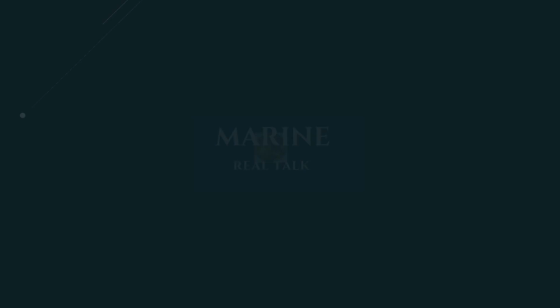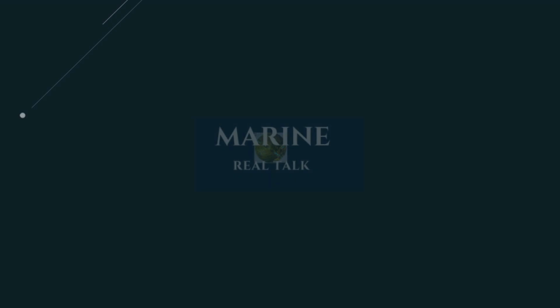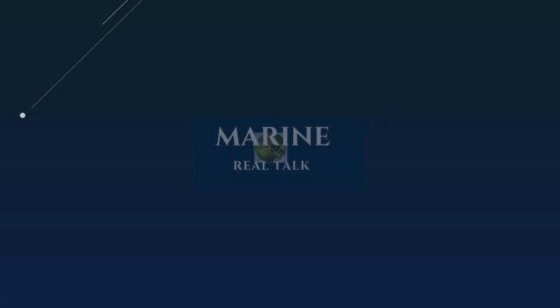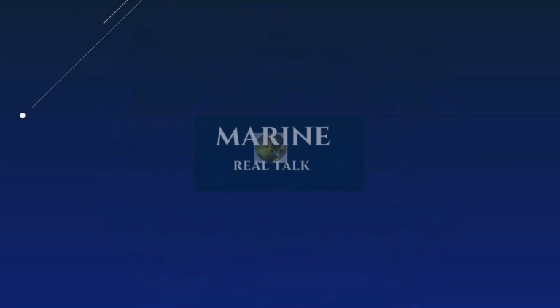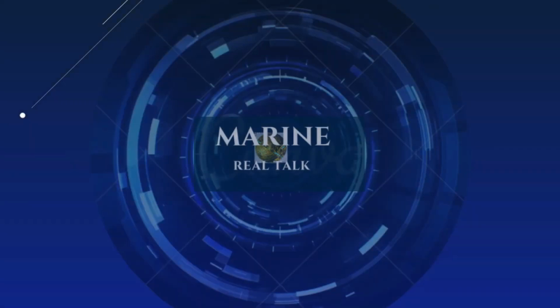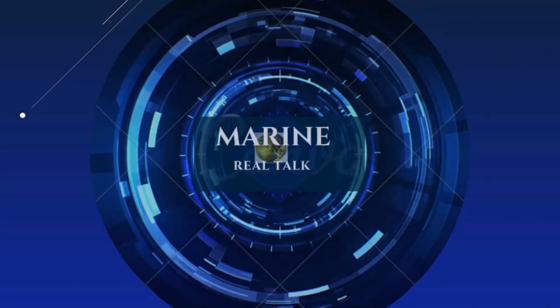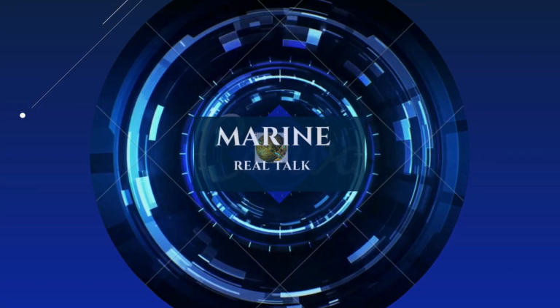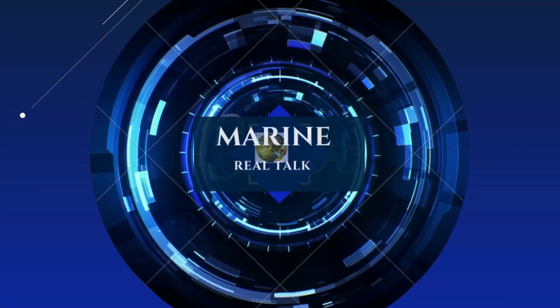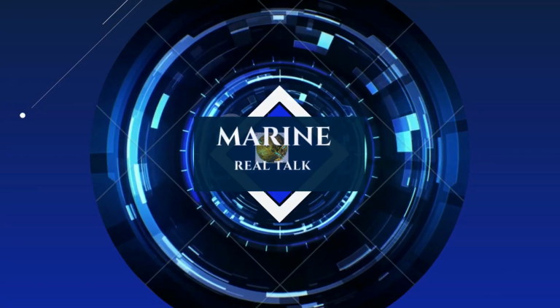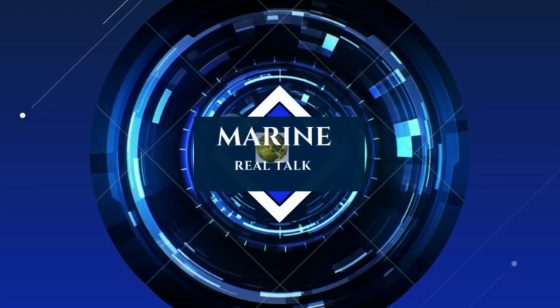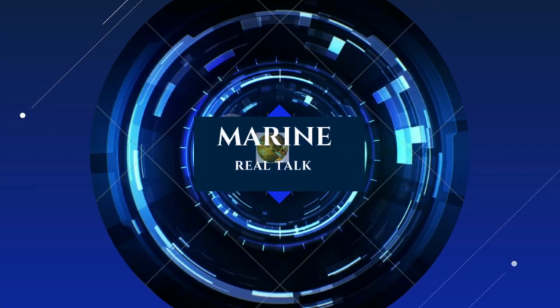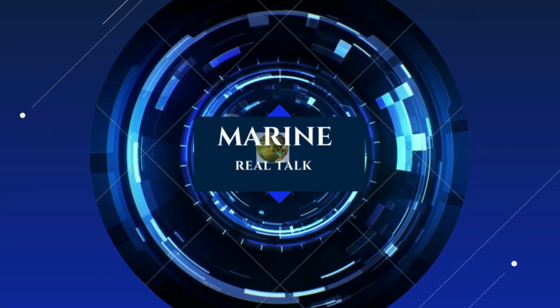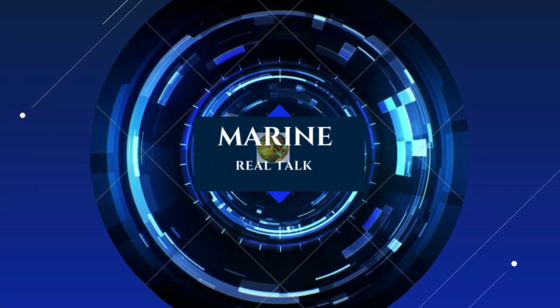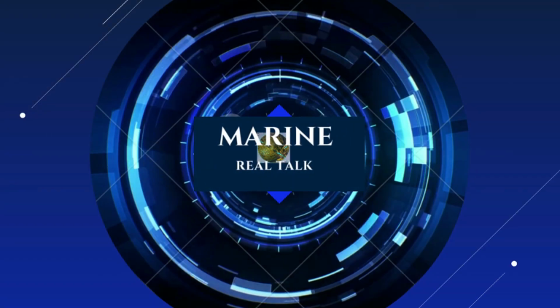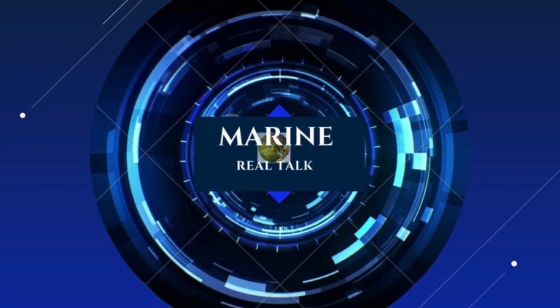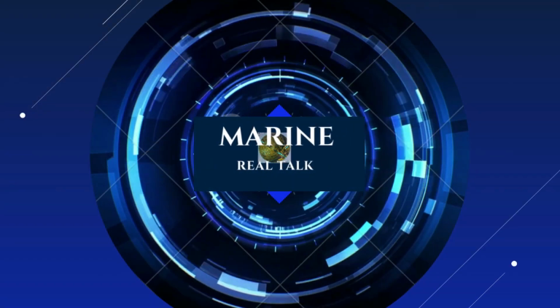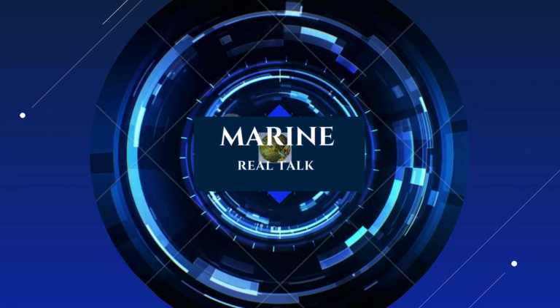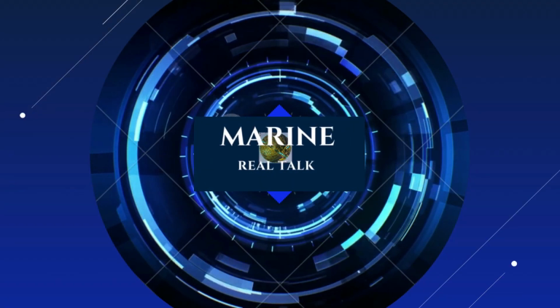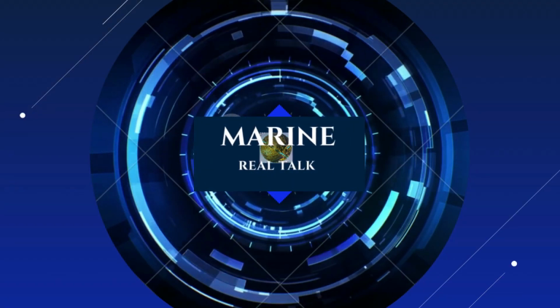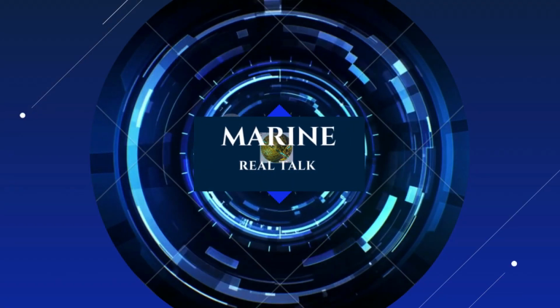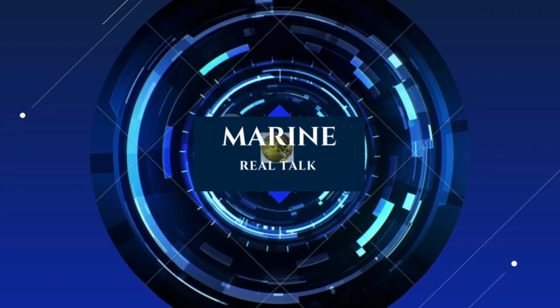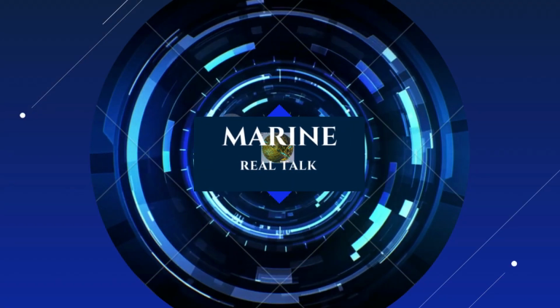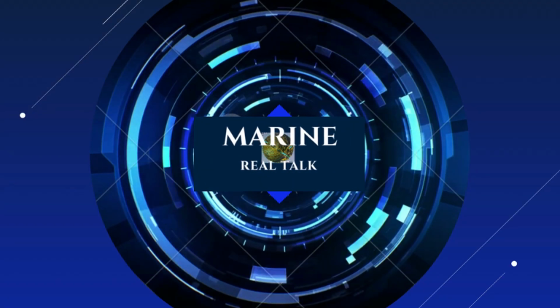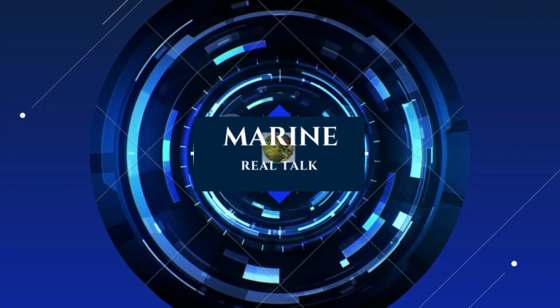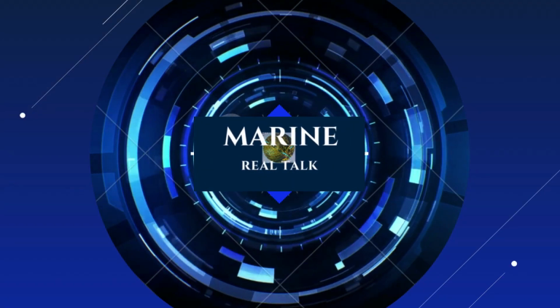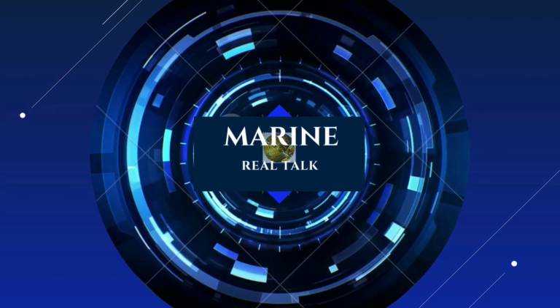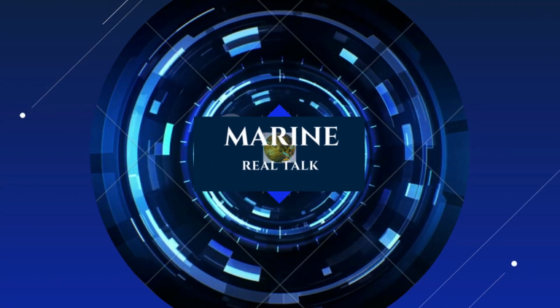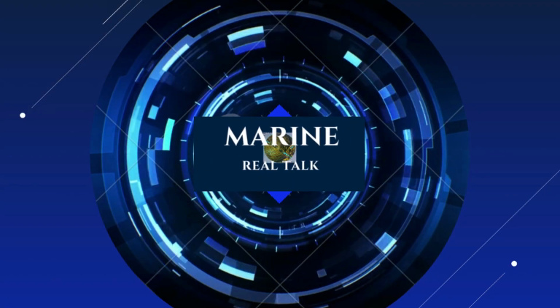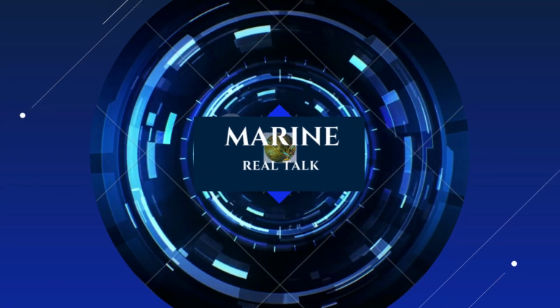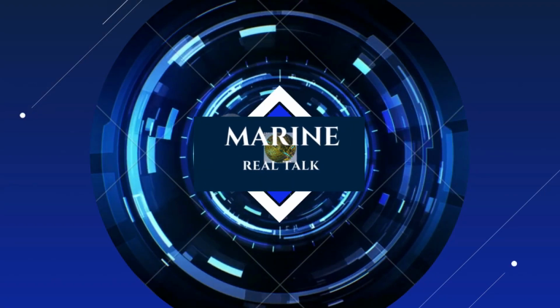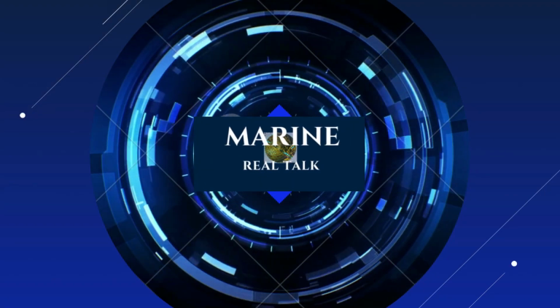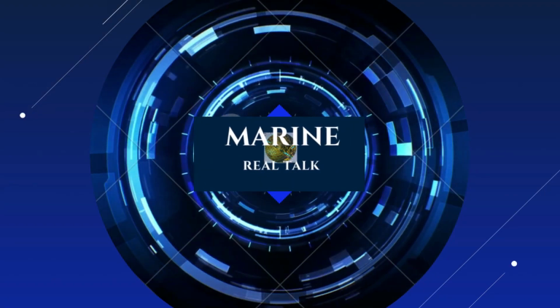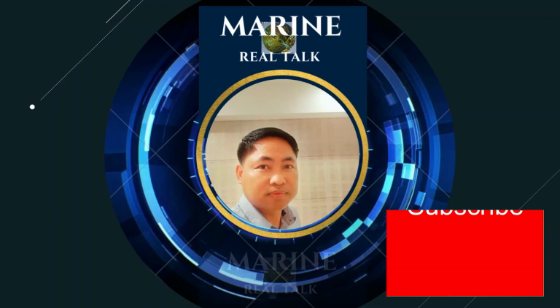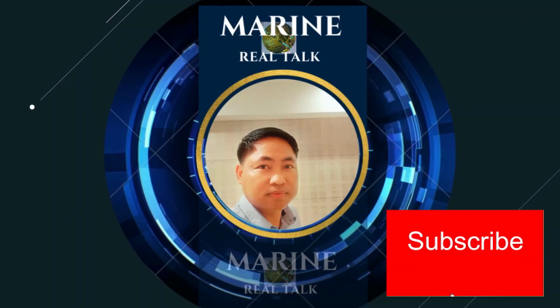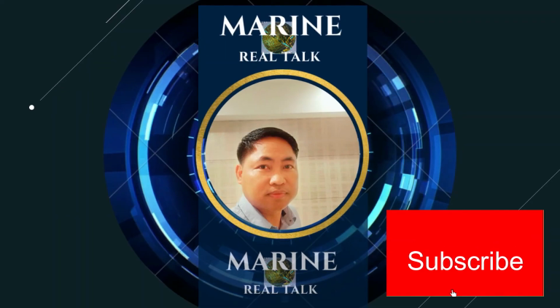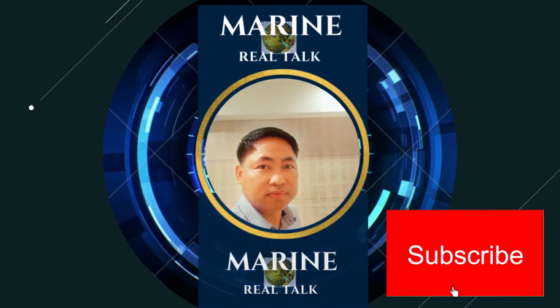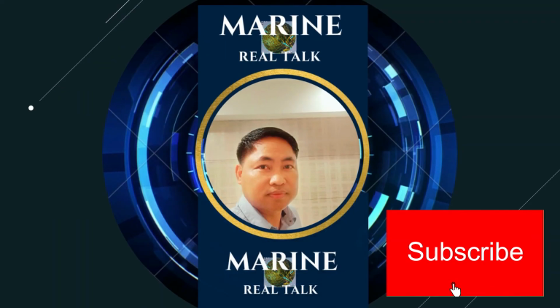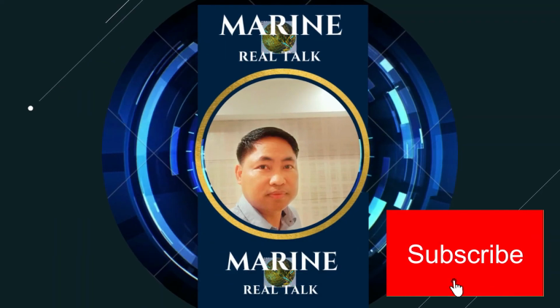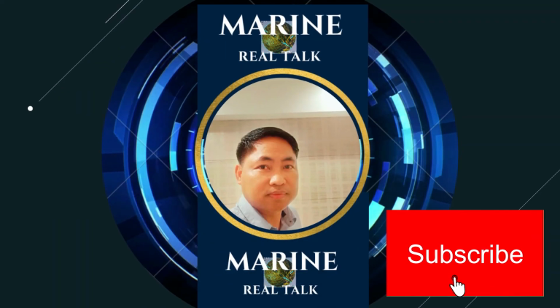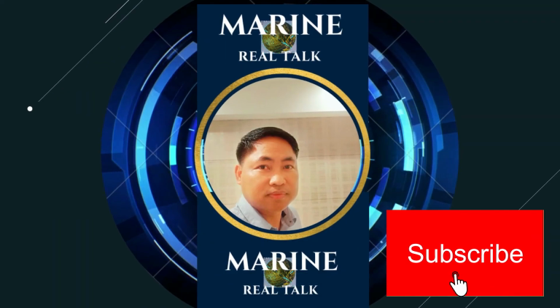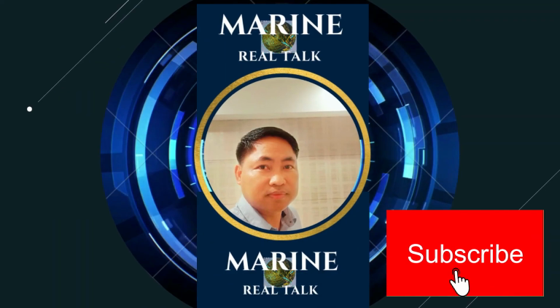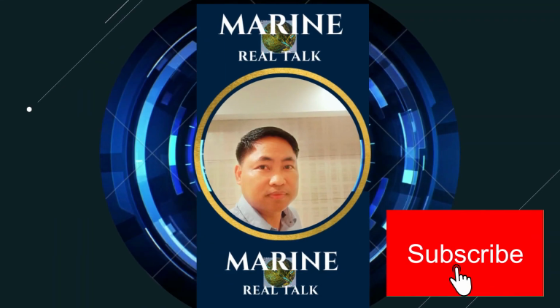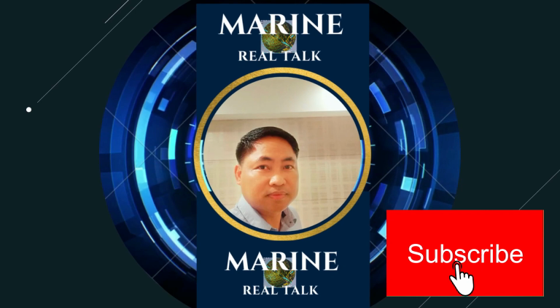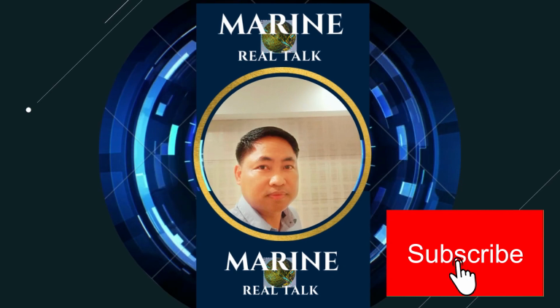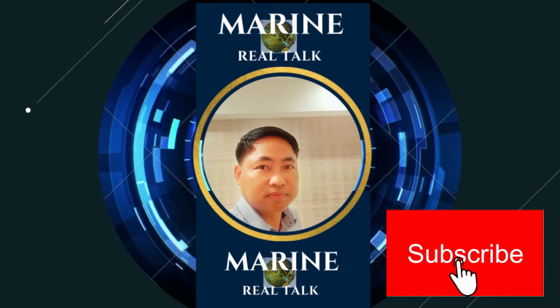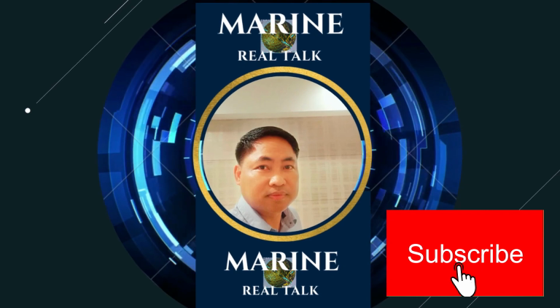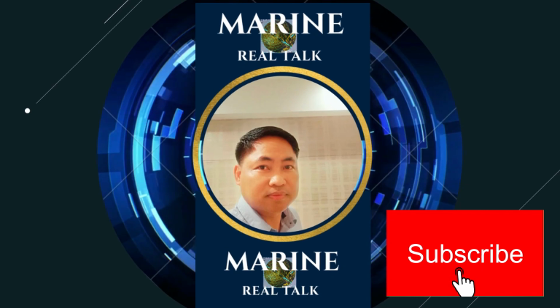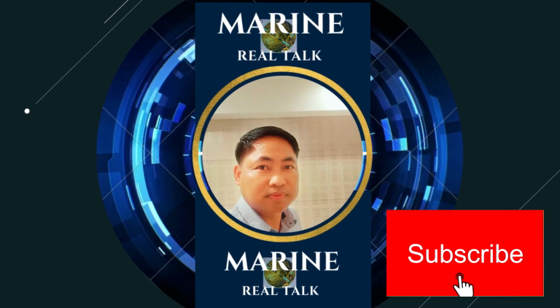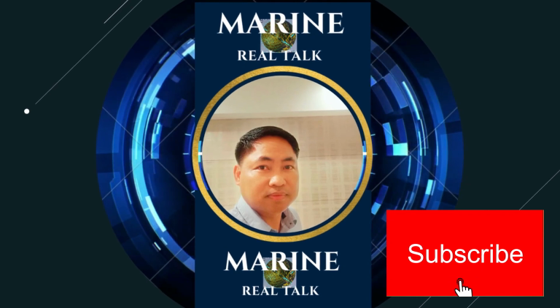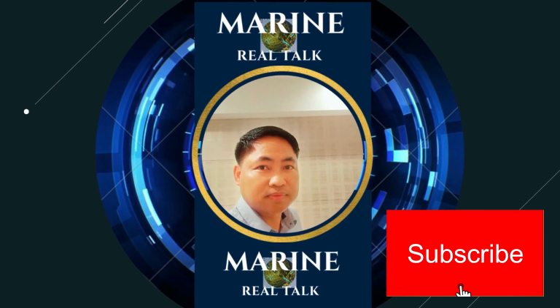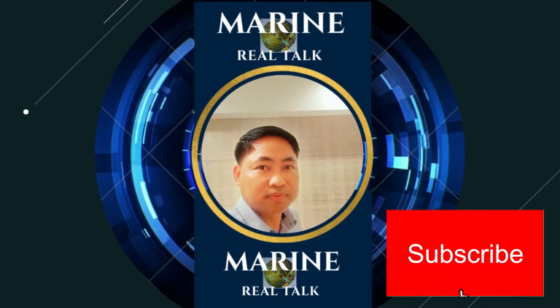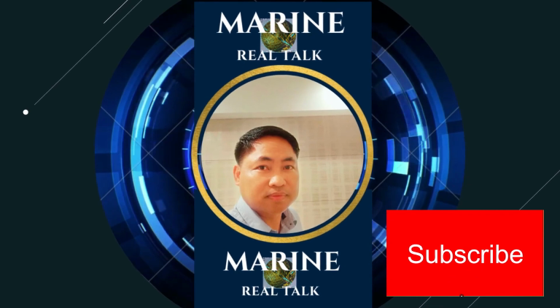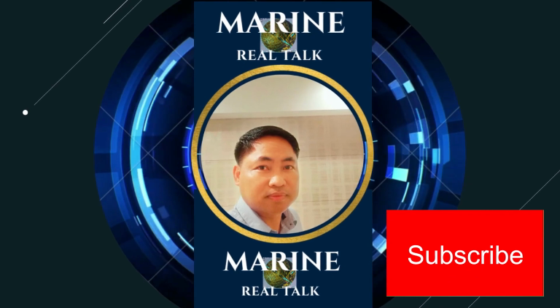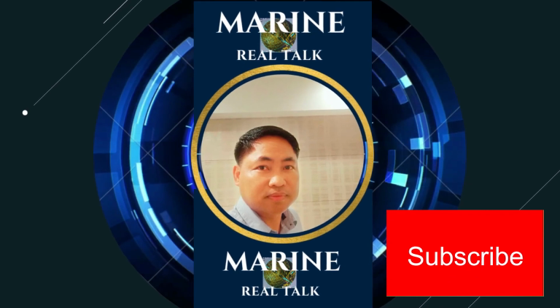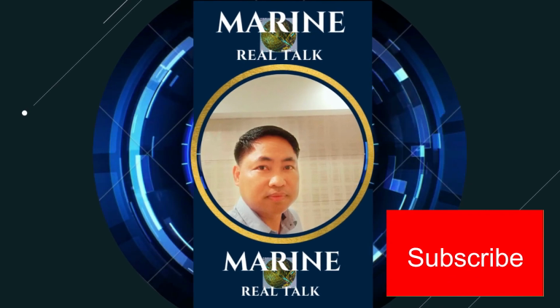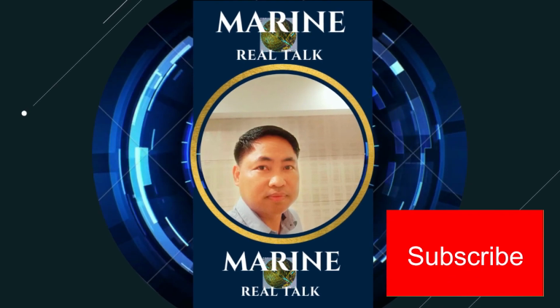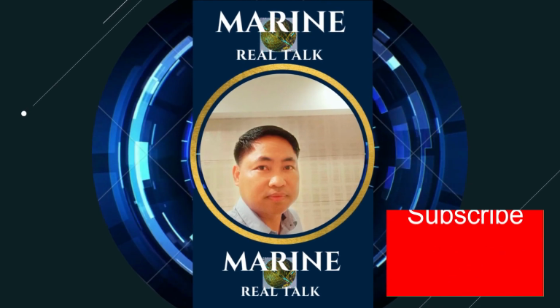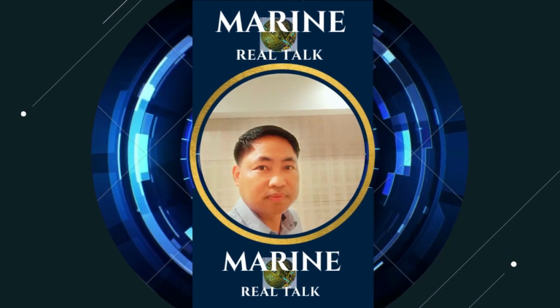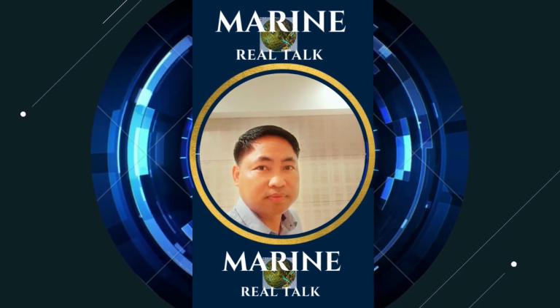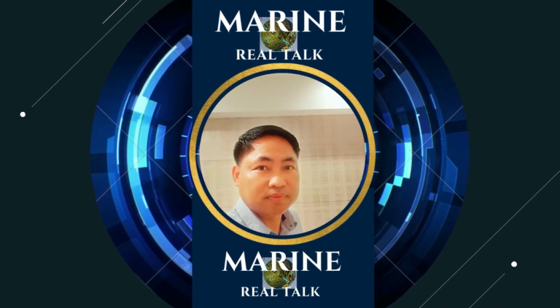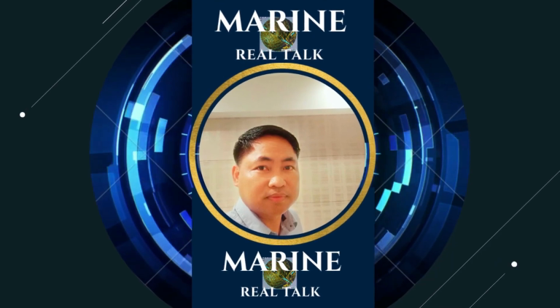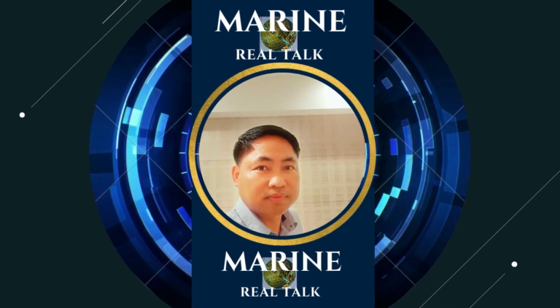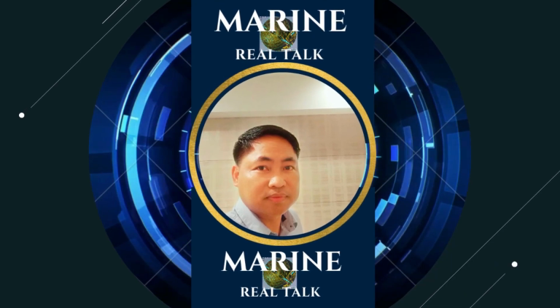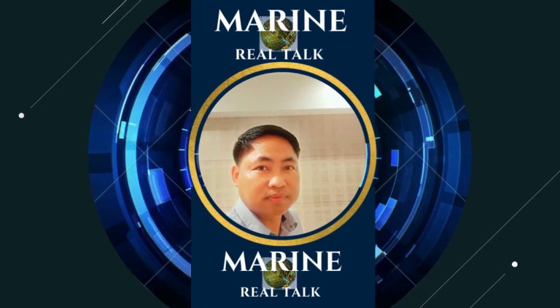Welcome back to Marine Real Talk. If you're new to this channel, please don't forget to subscribe so you won't miss all my upcoming videos.